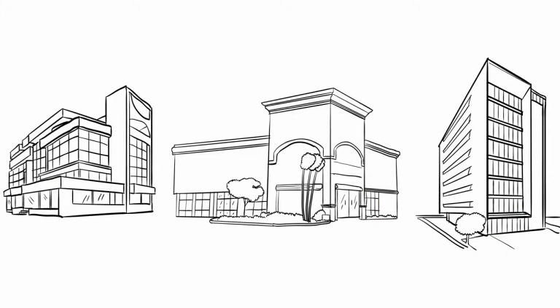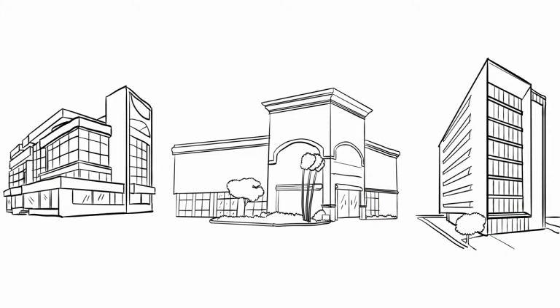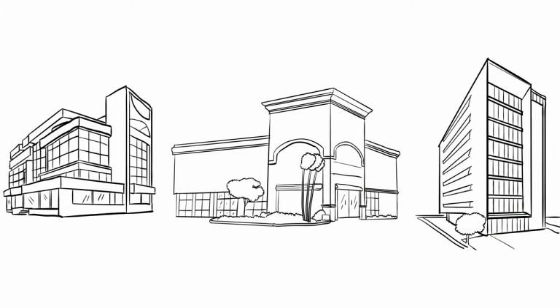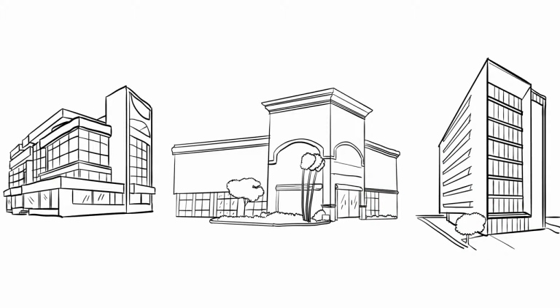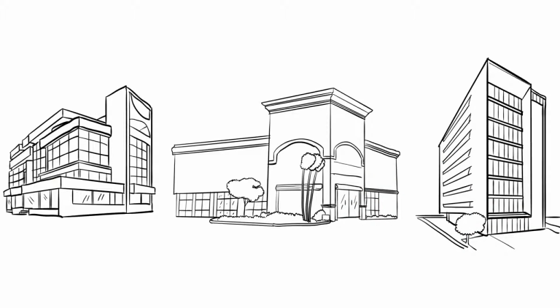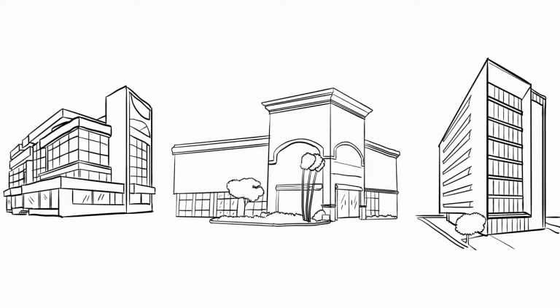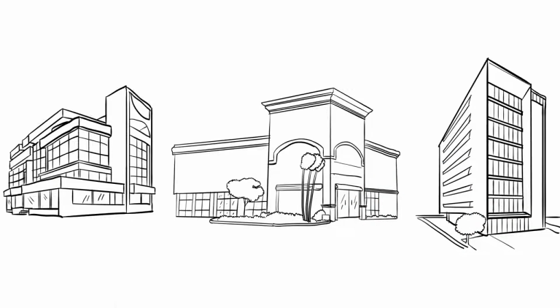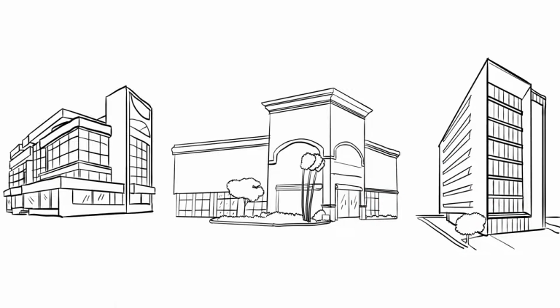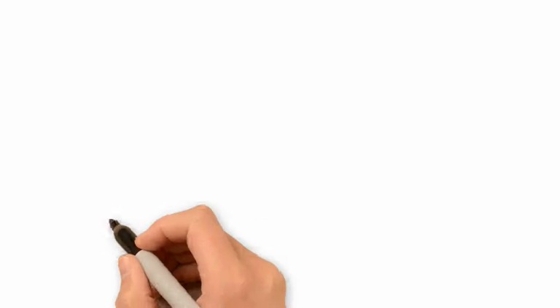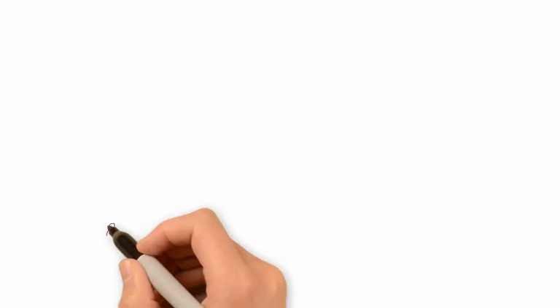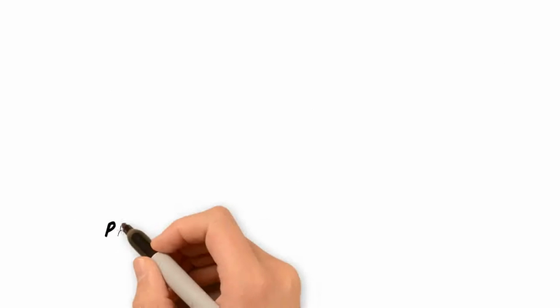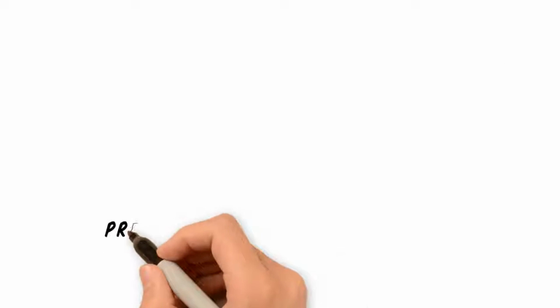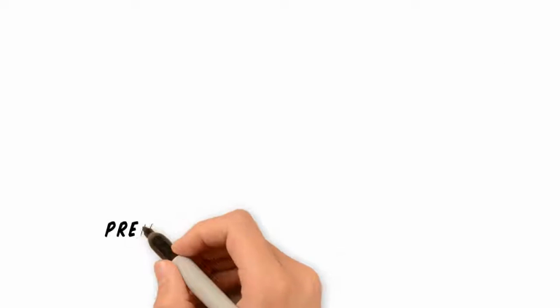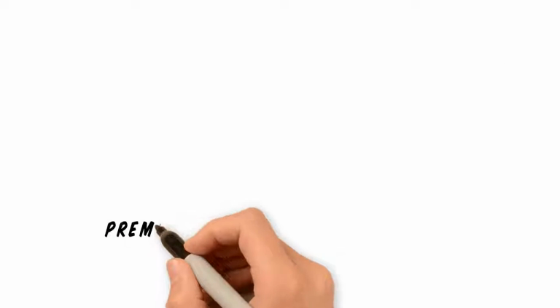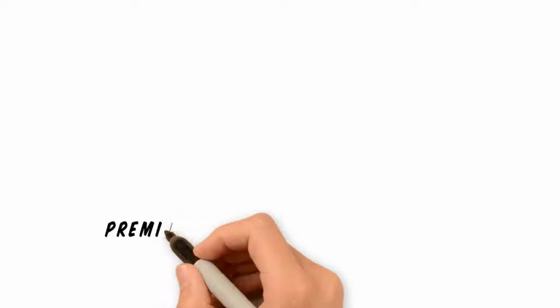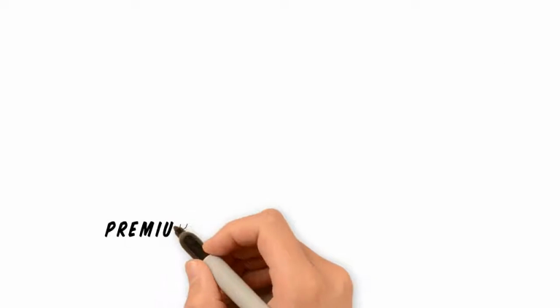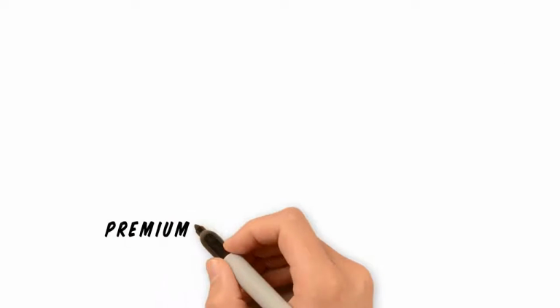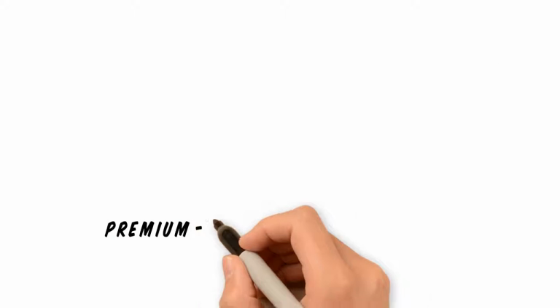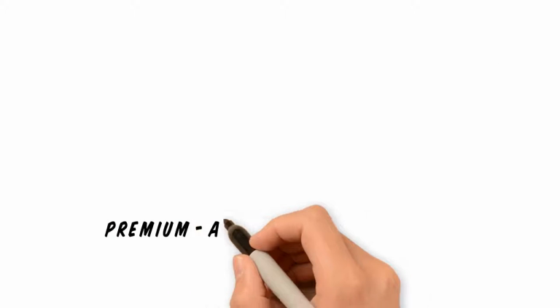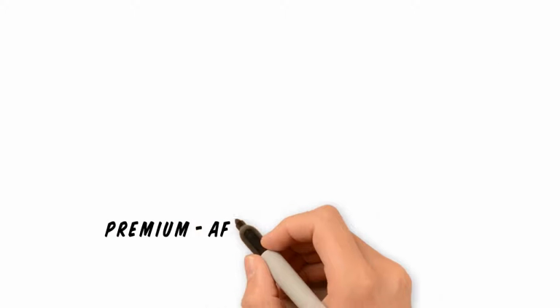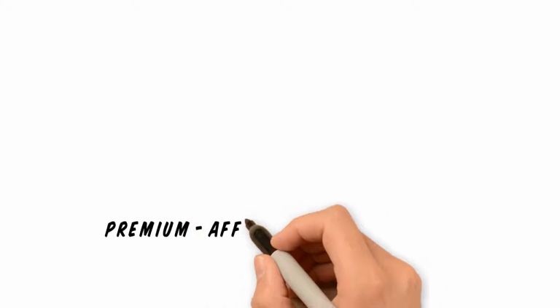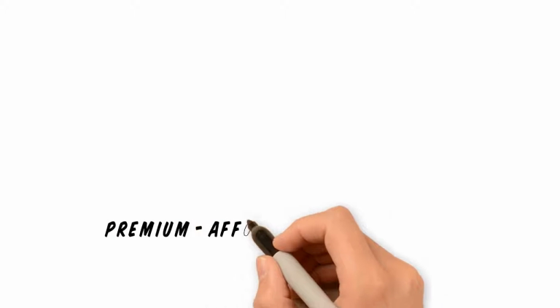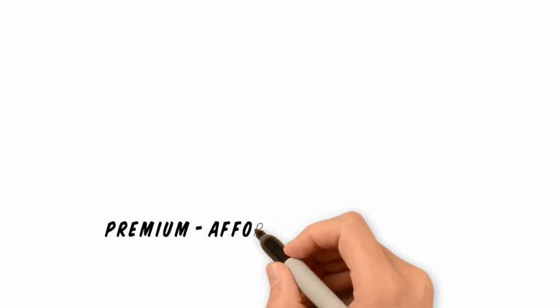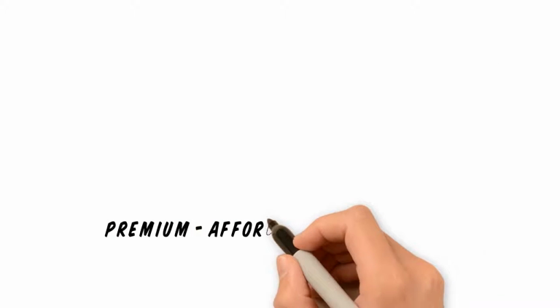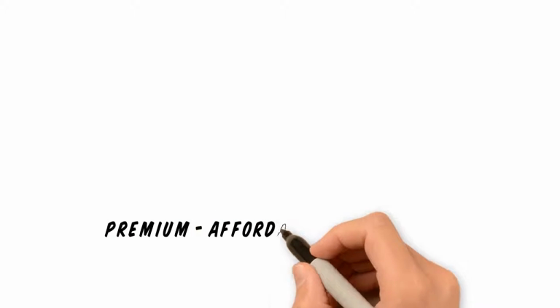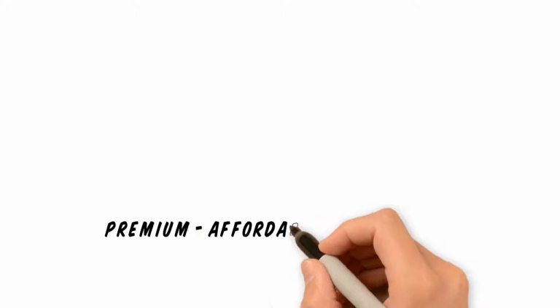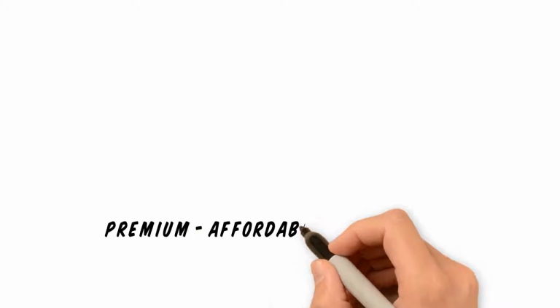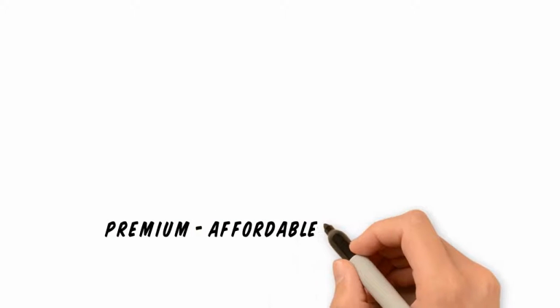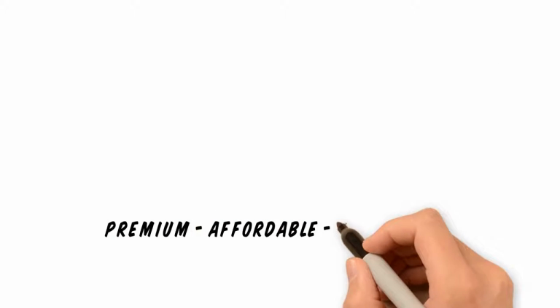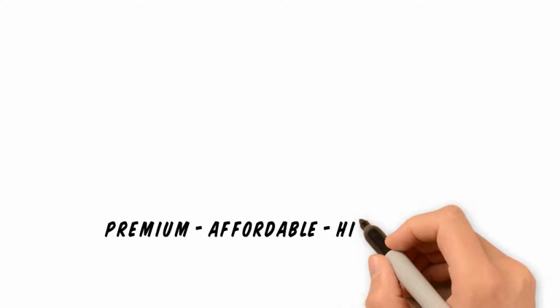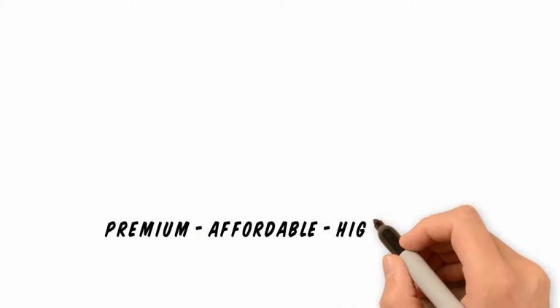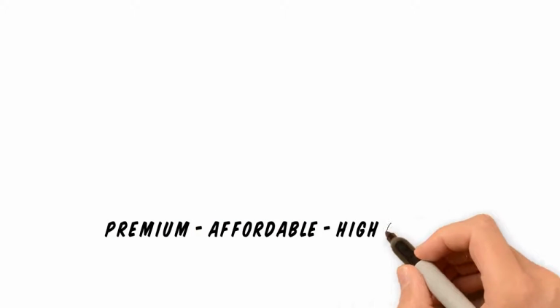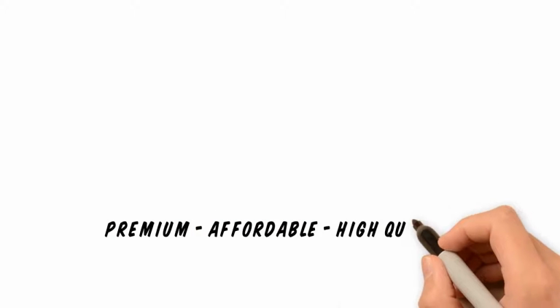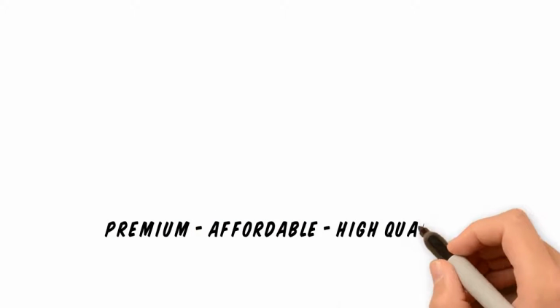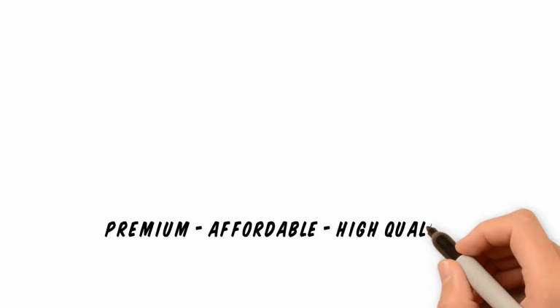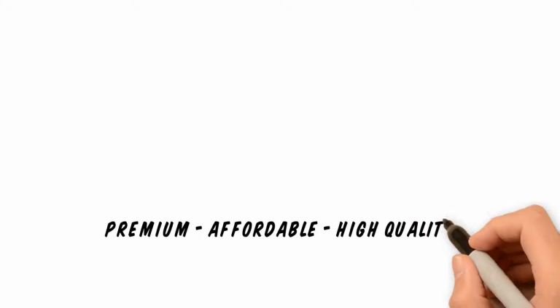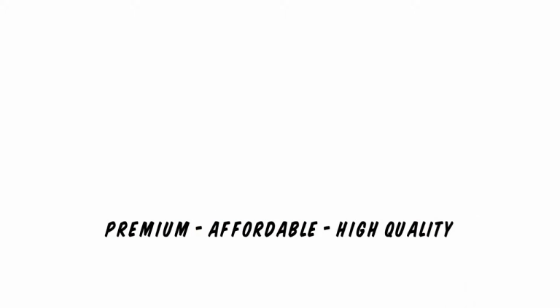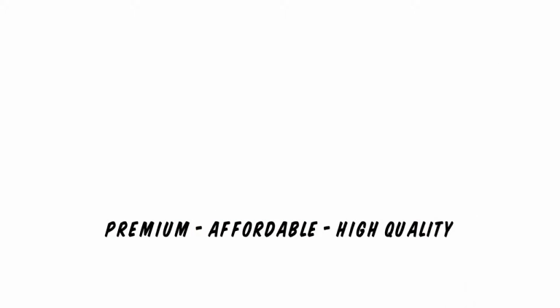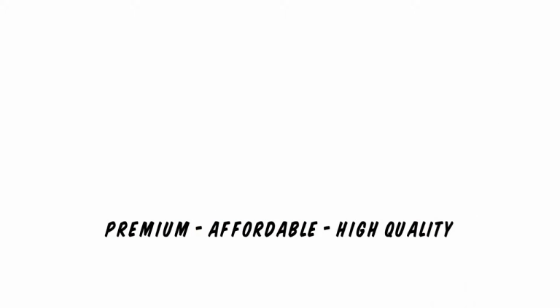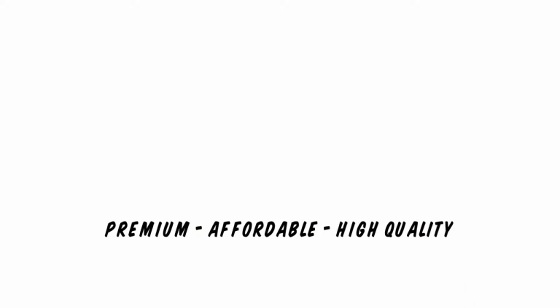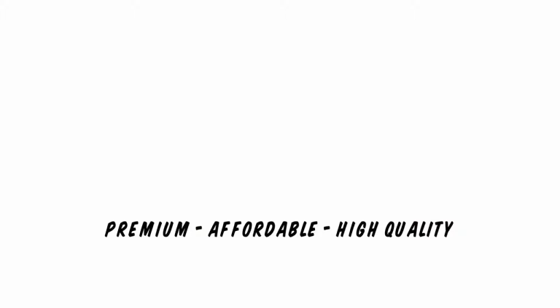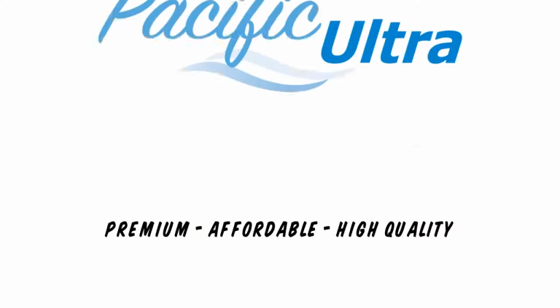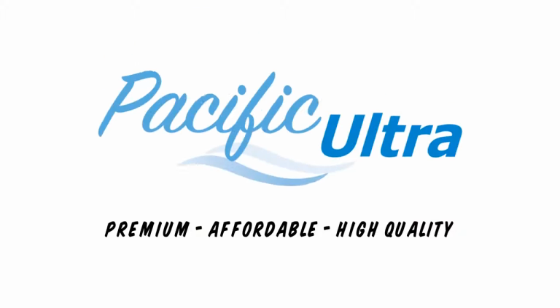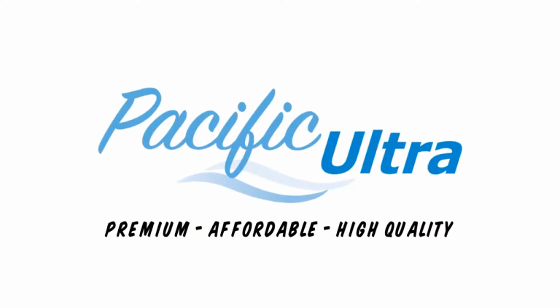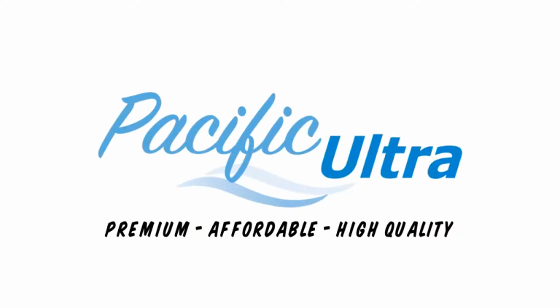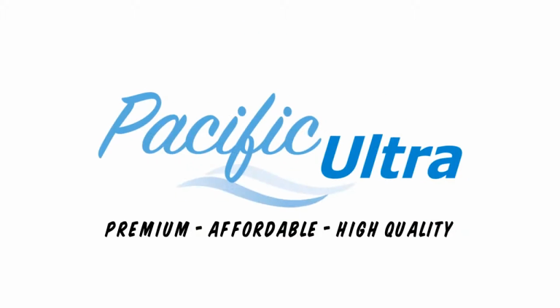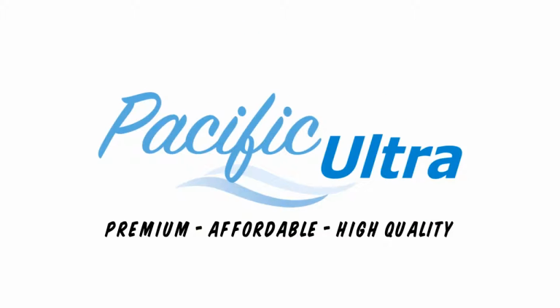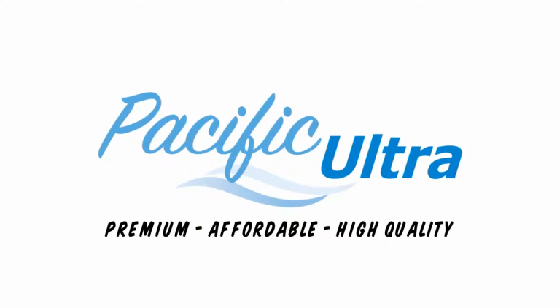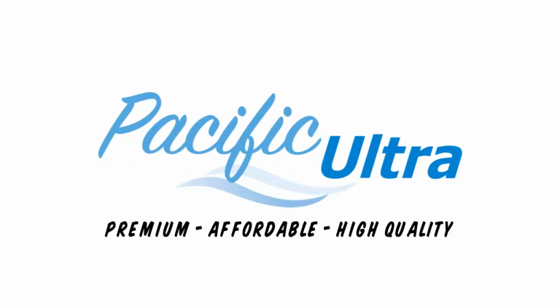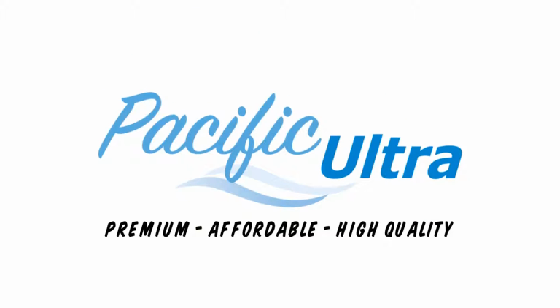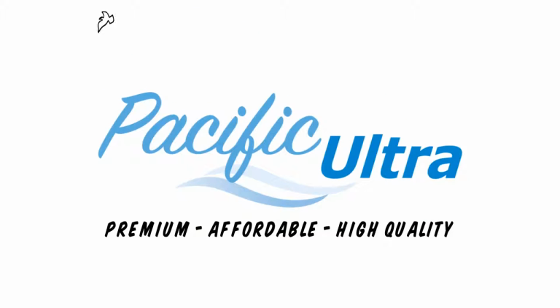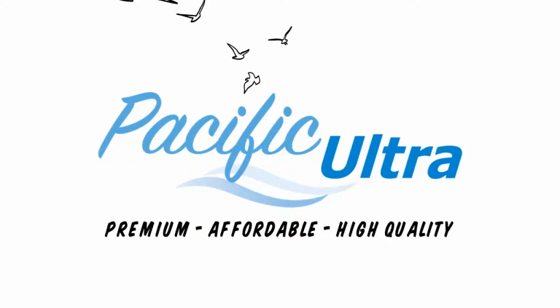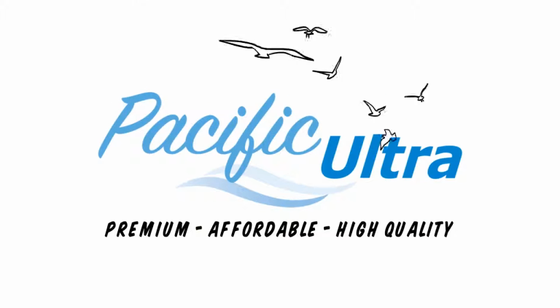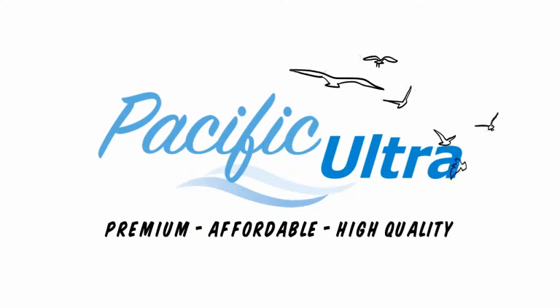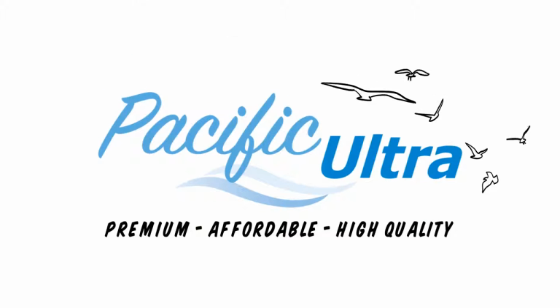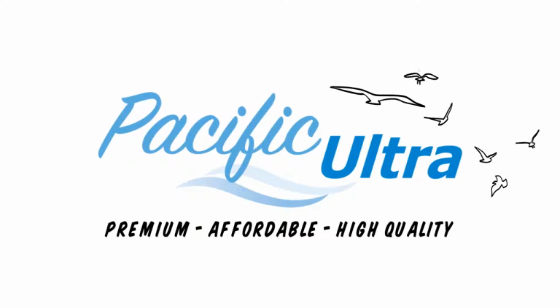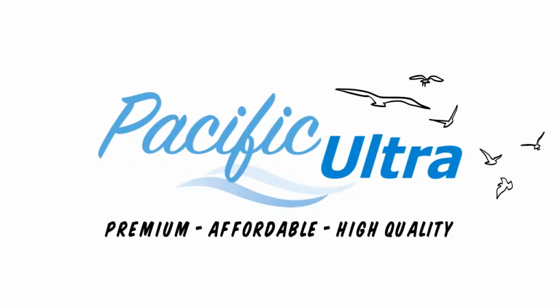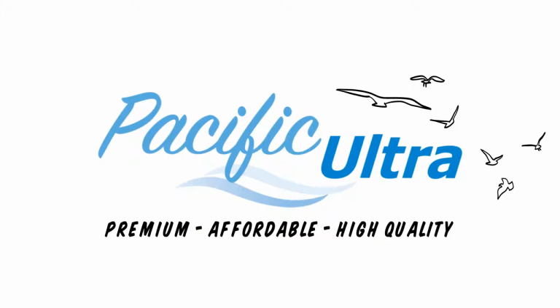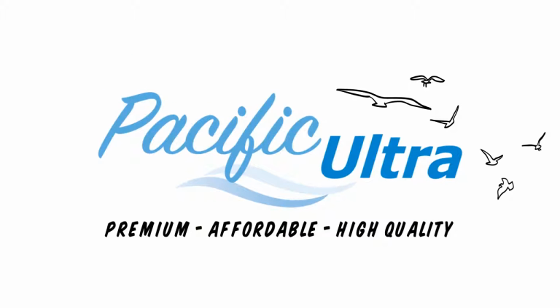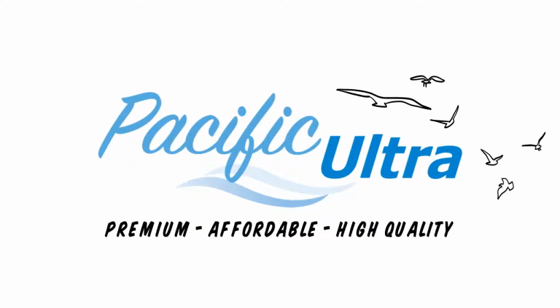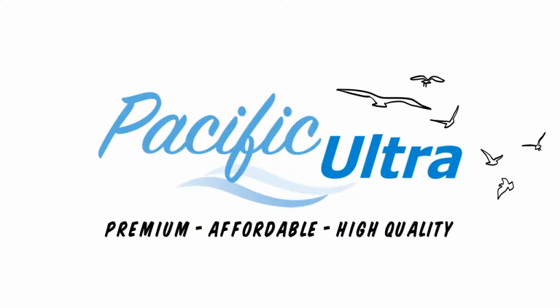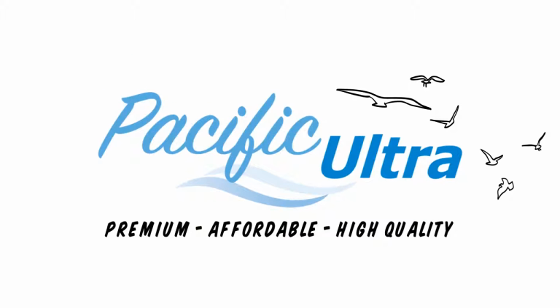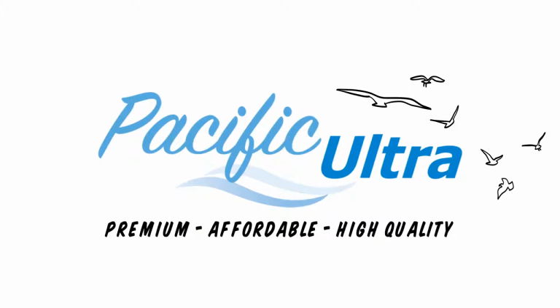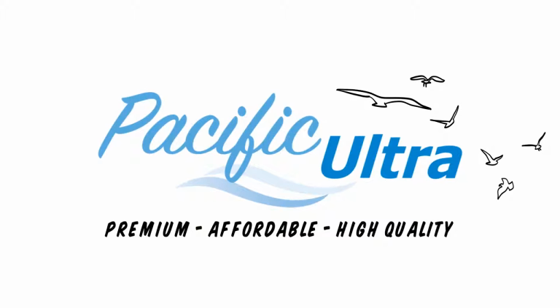So if you're looking for premium, affordable, high-quality bathroom tissue, then Pacific Ultra is exactly what you need.